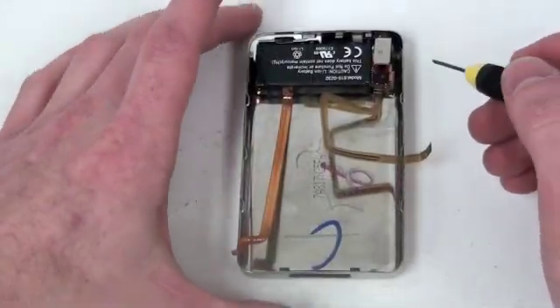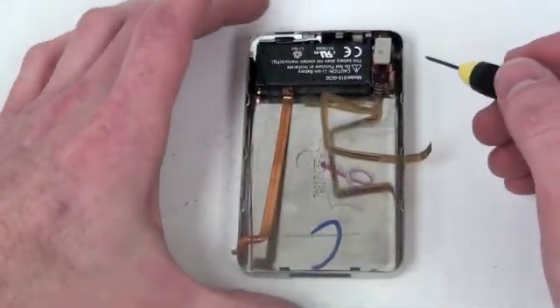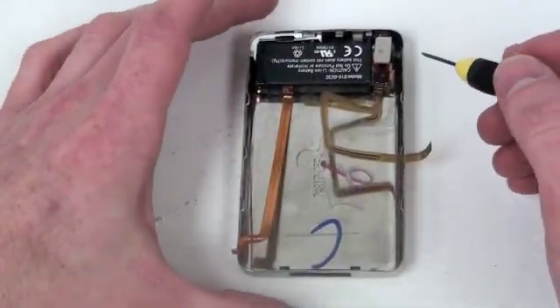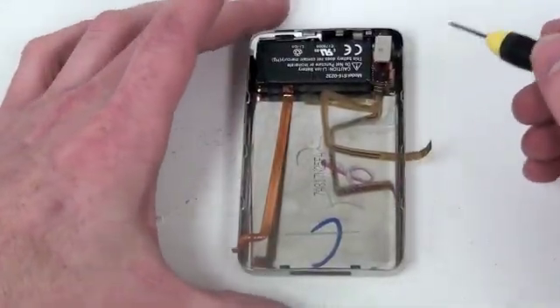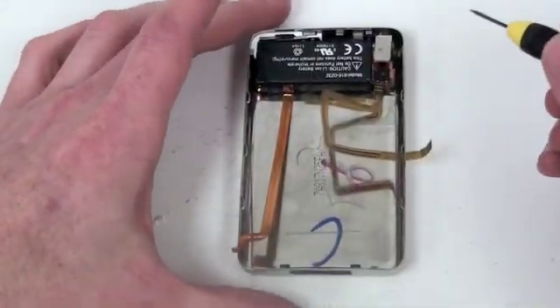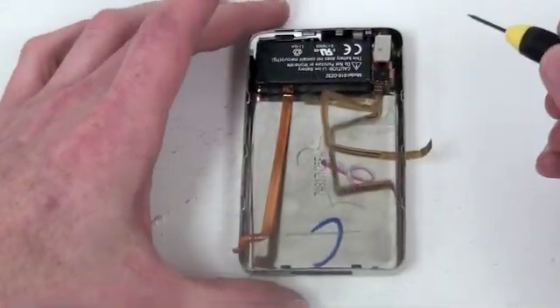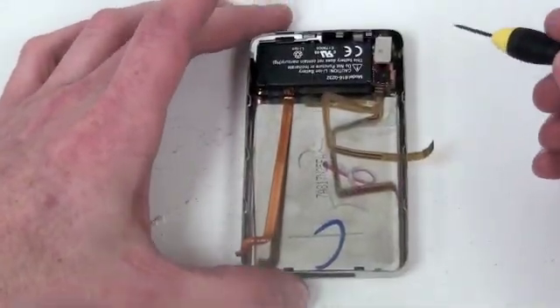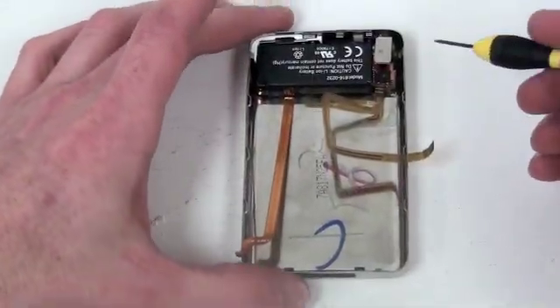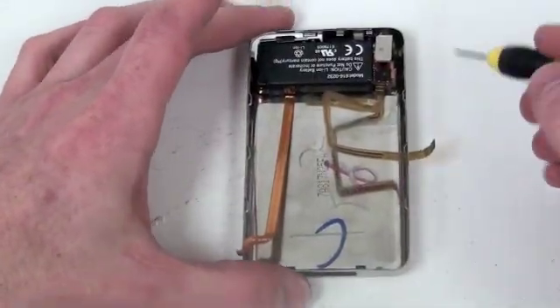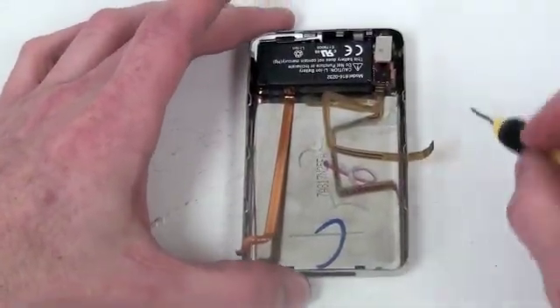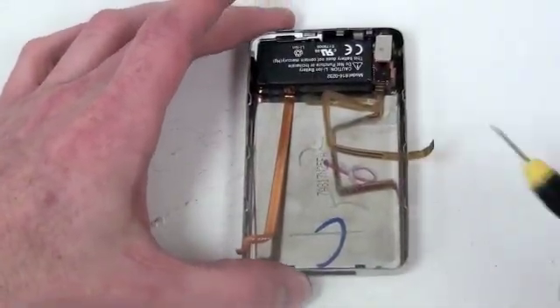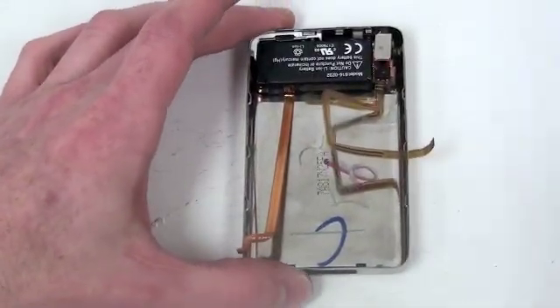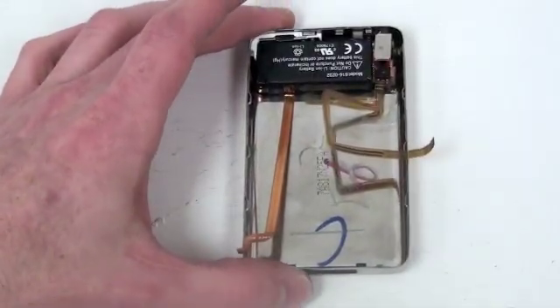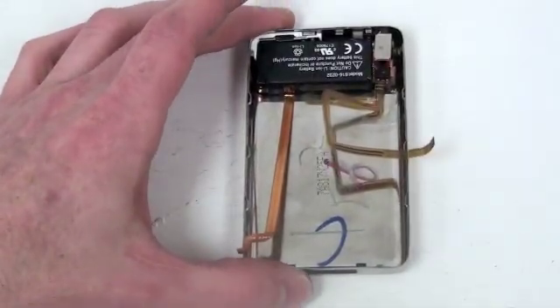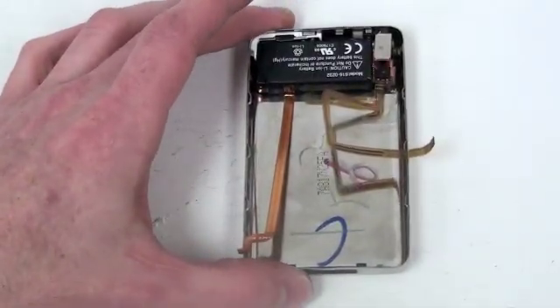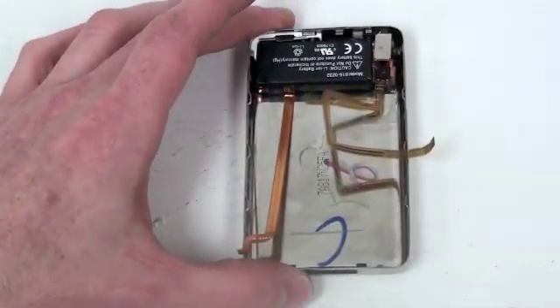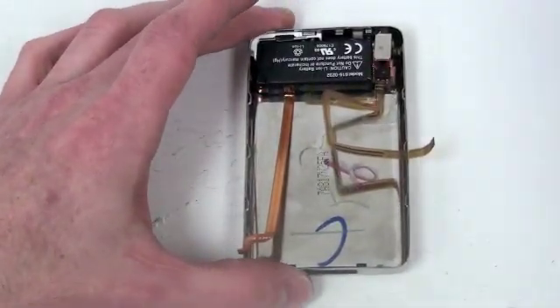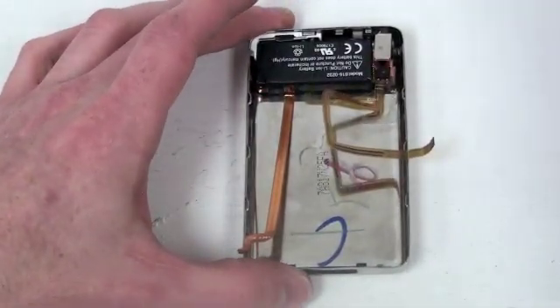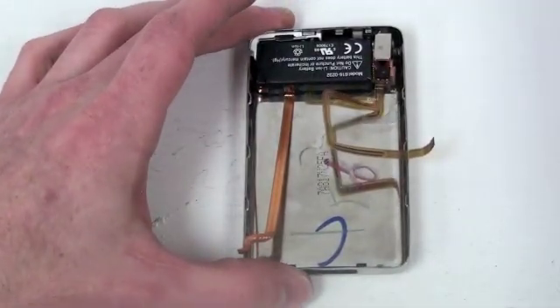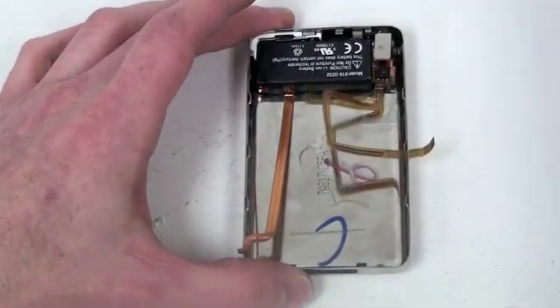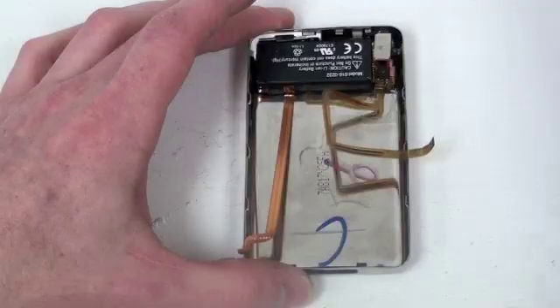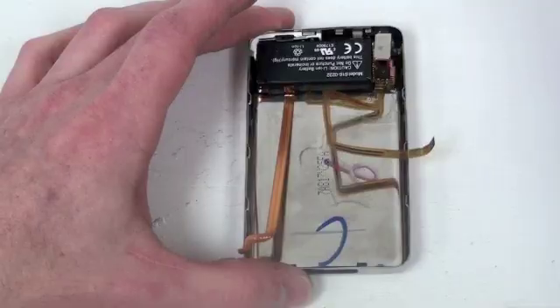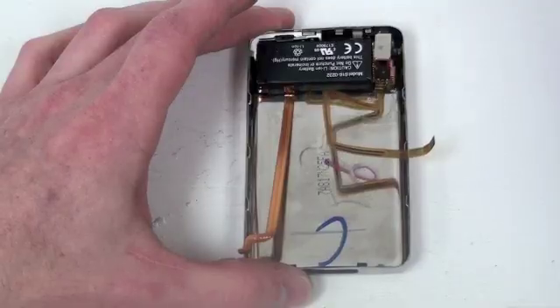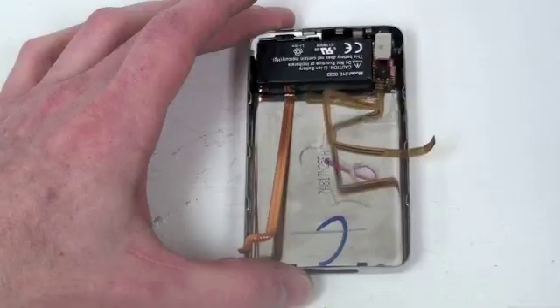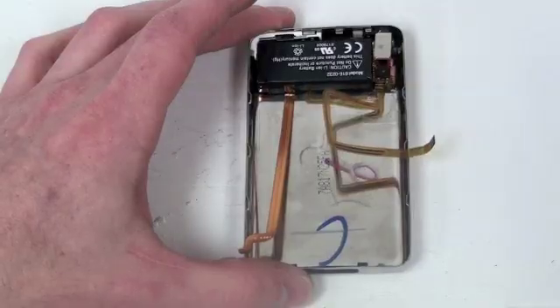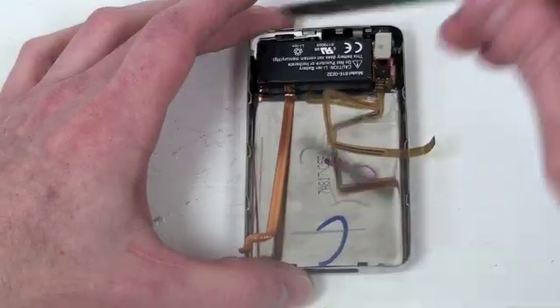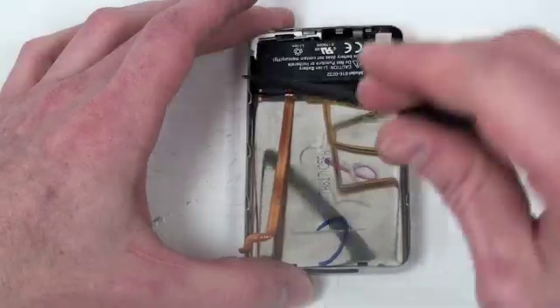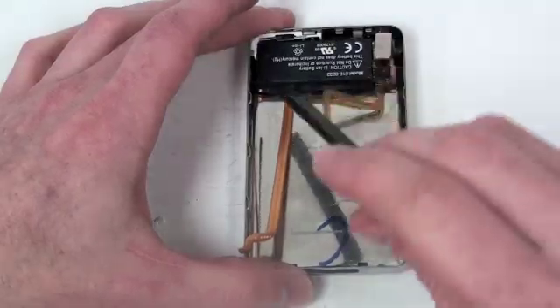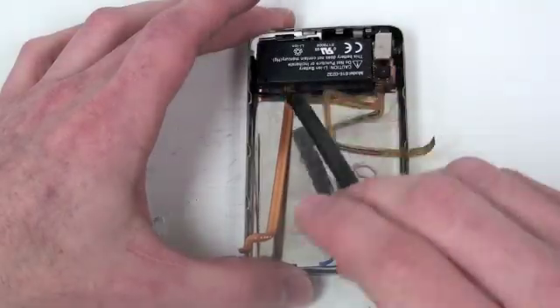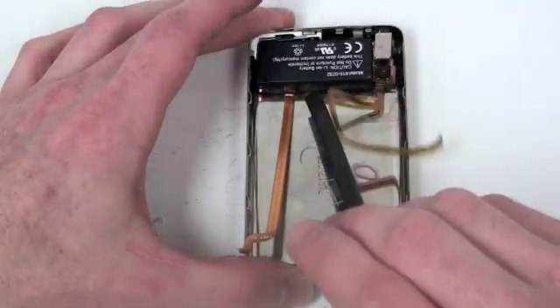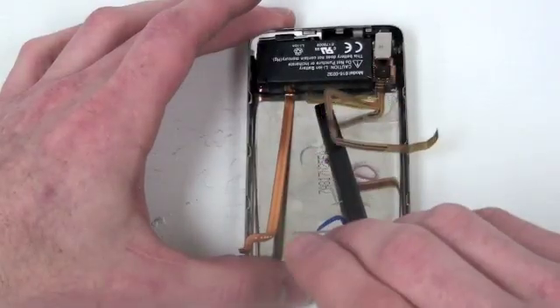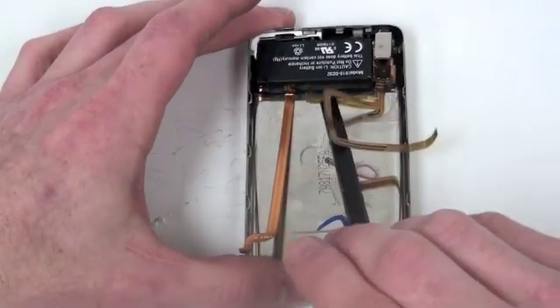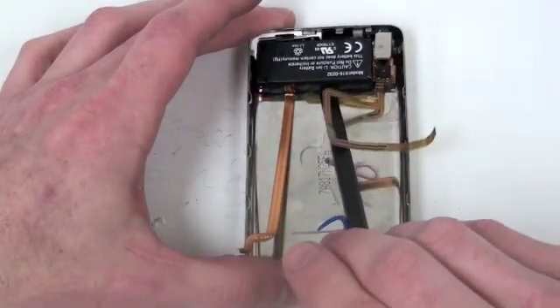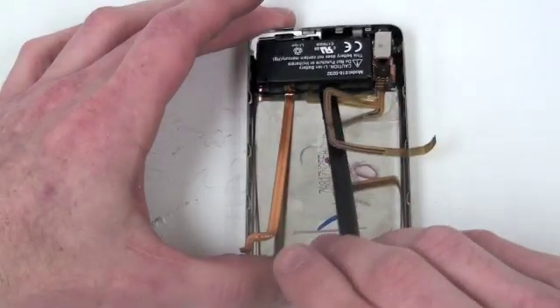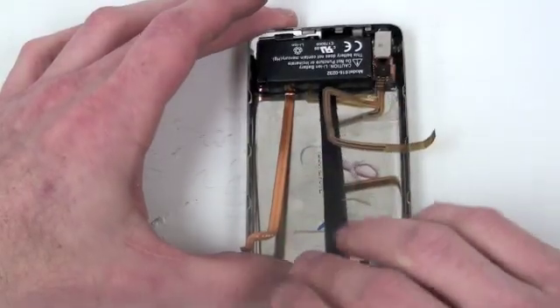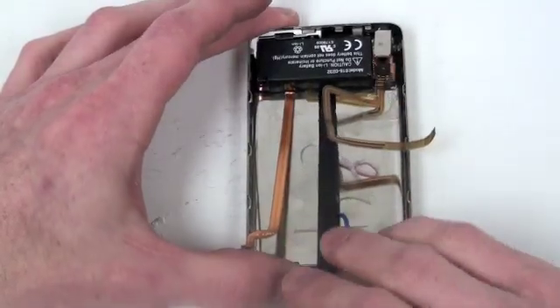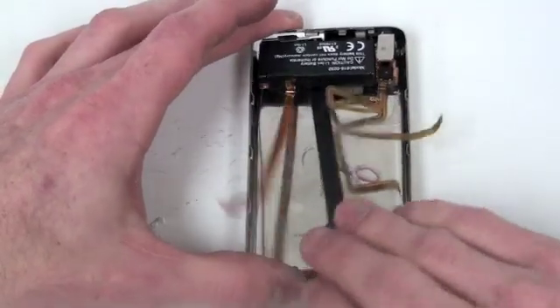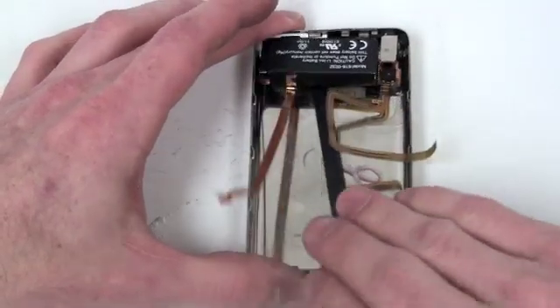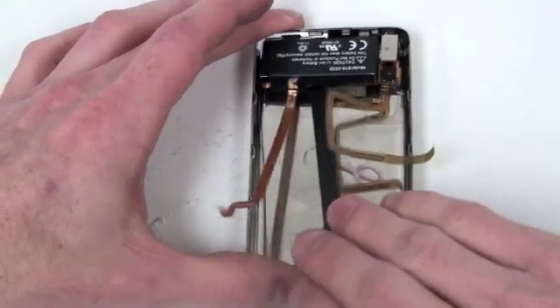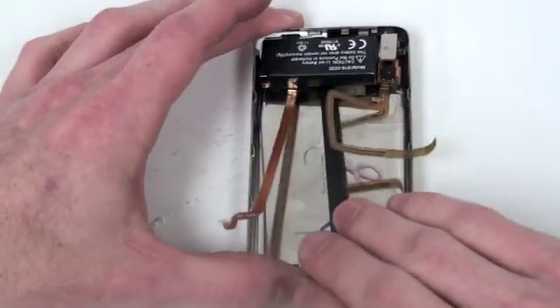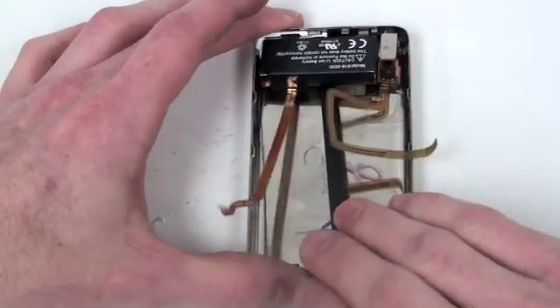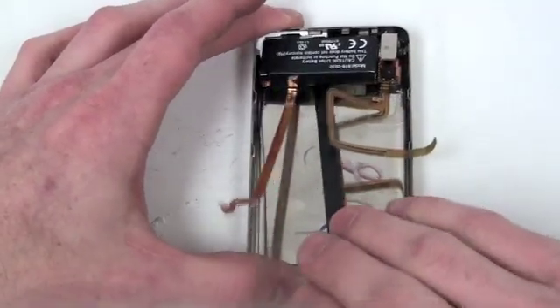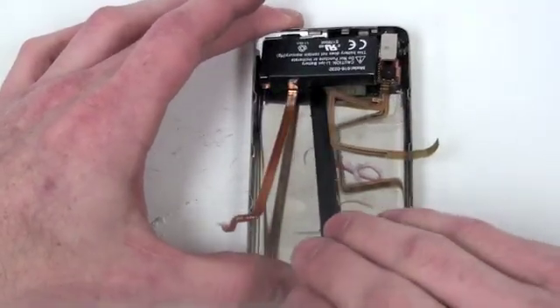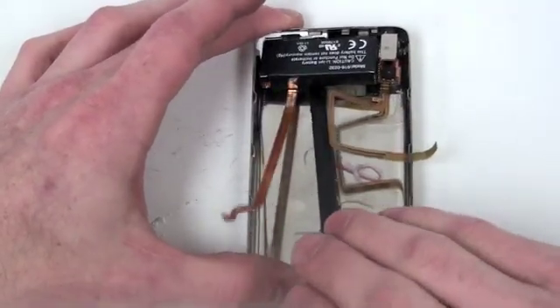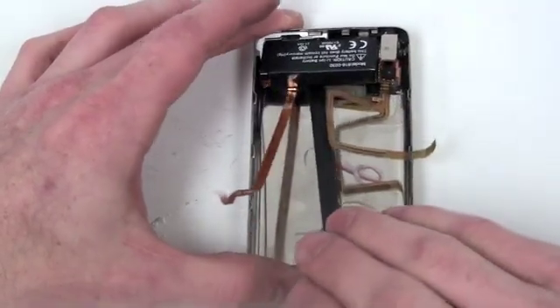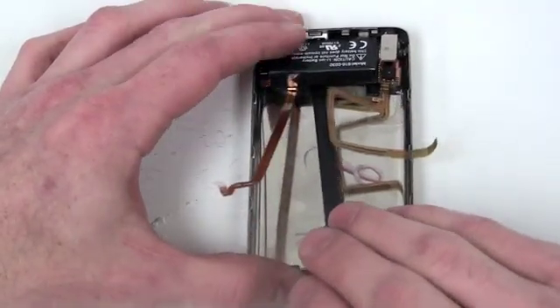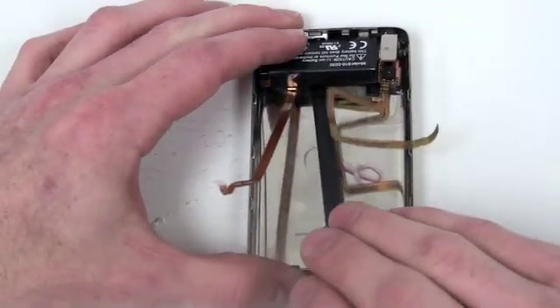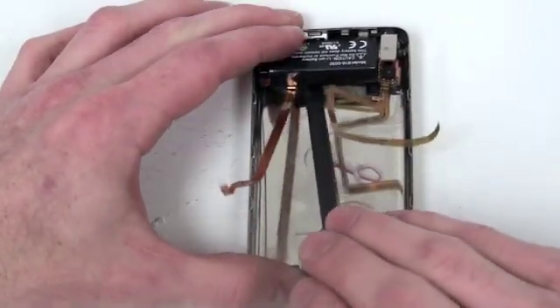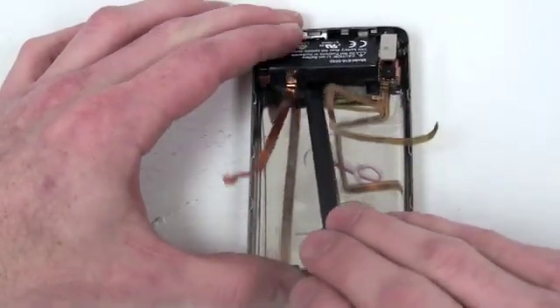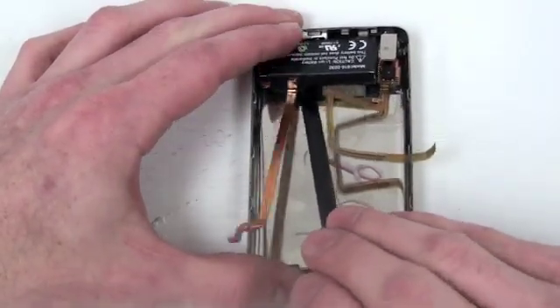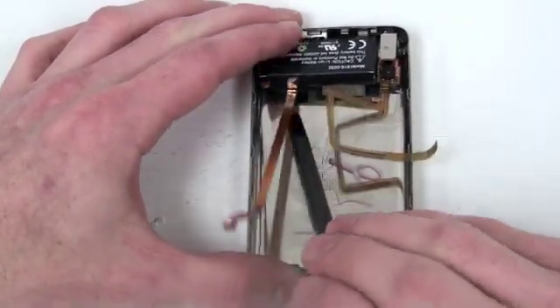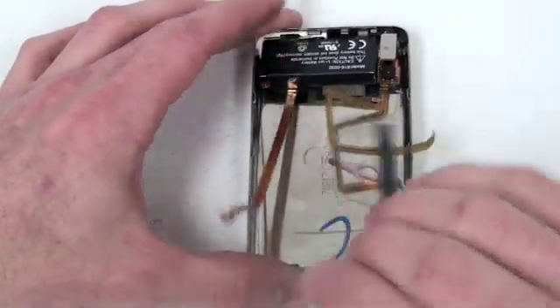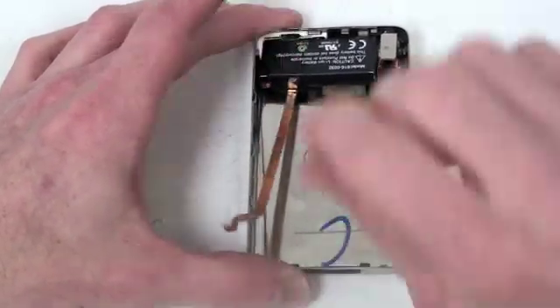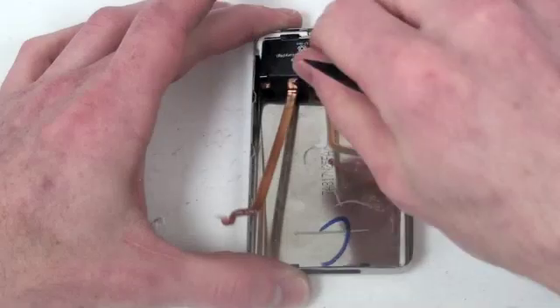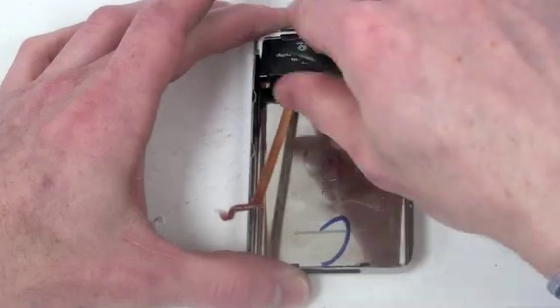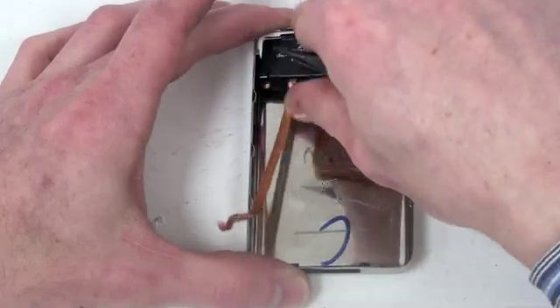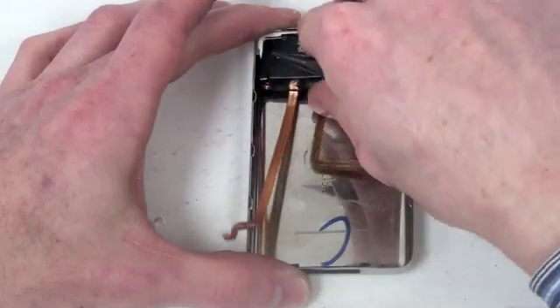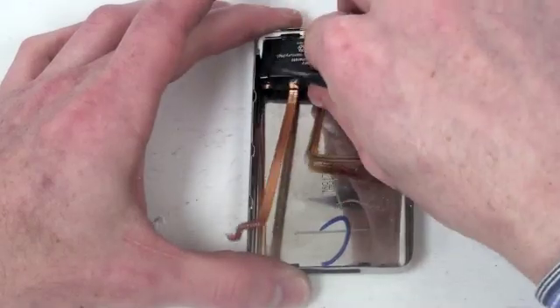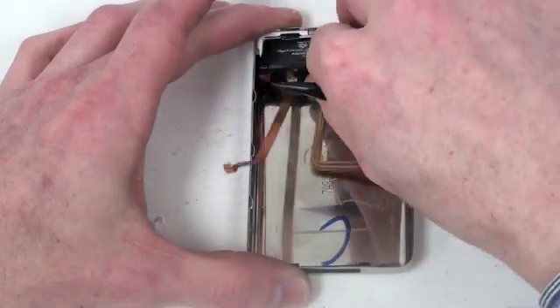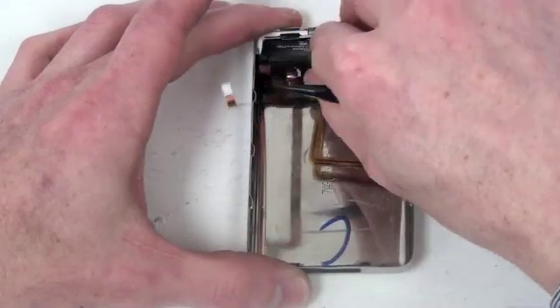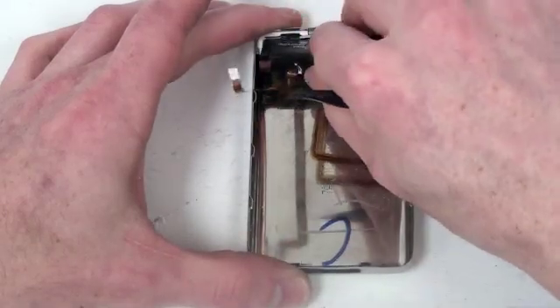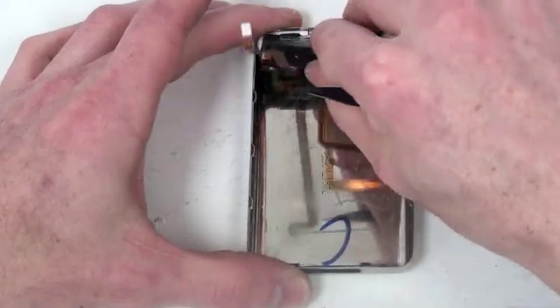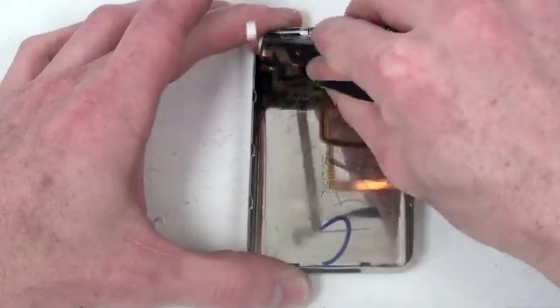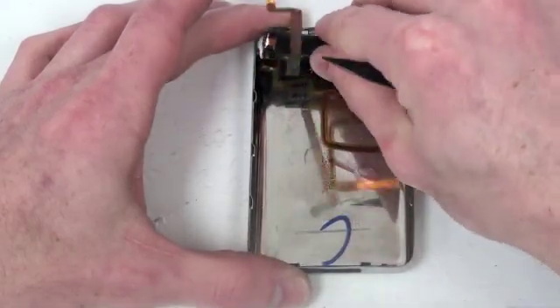Now to take out the battery. The battery is adhered to the back case, so take a flat tool and gently slide it underneath the battery and lift up.